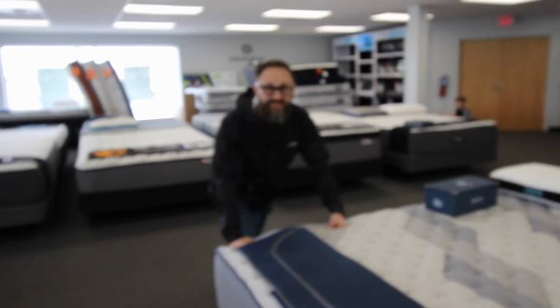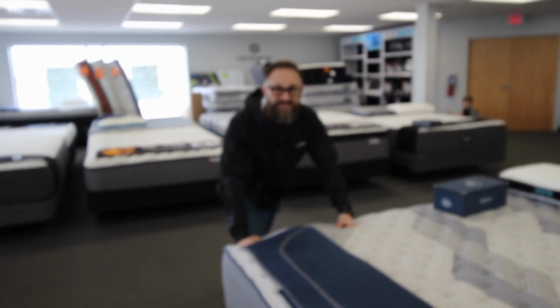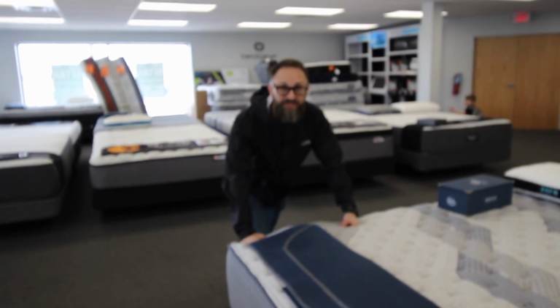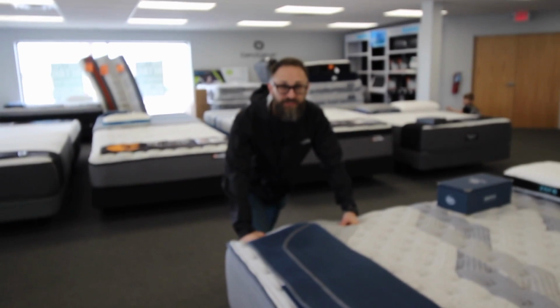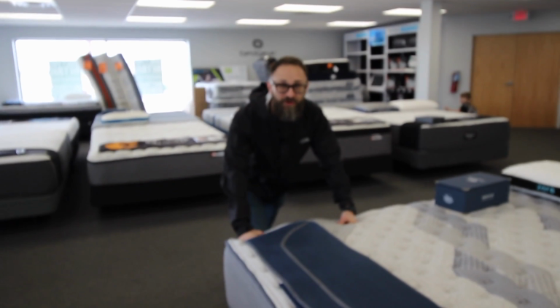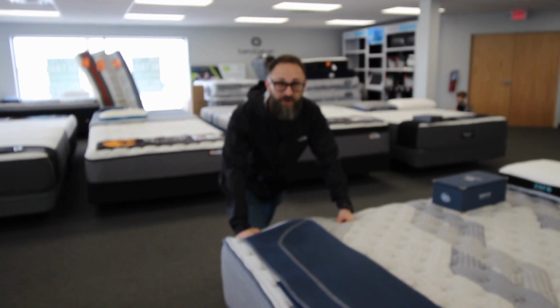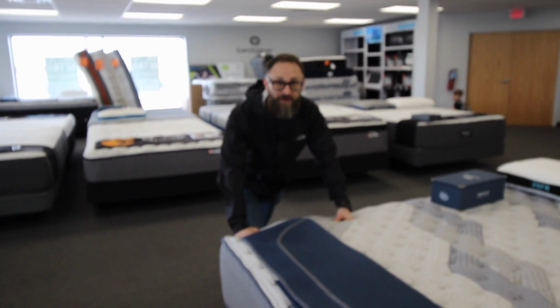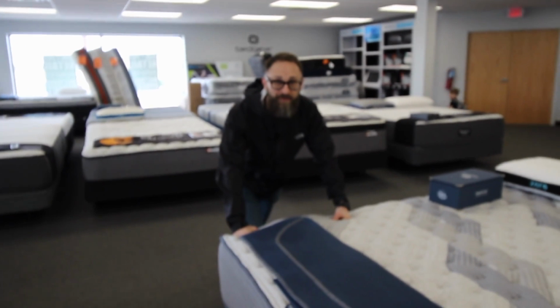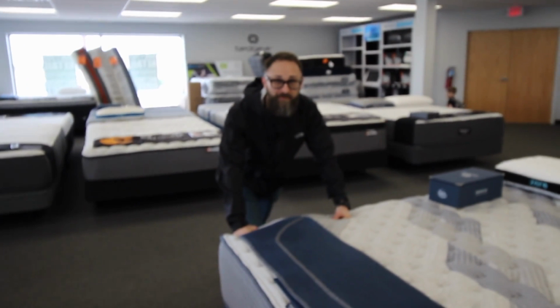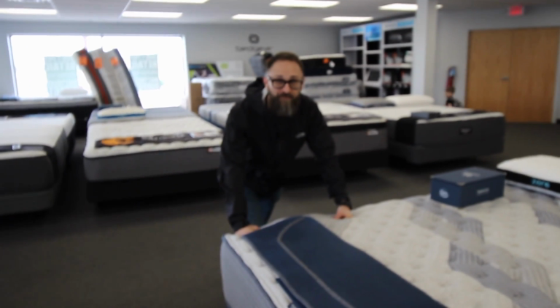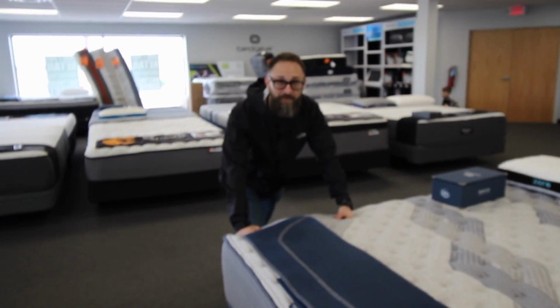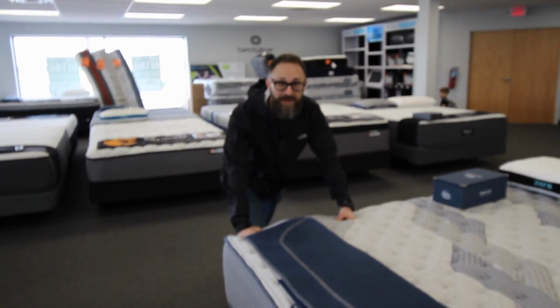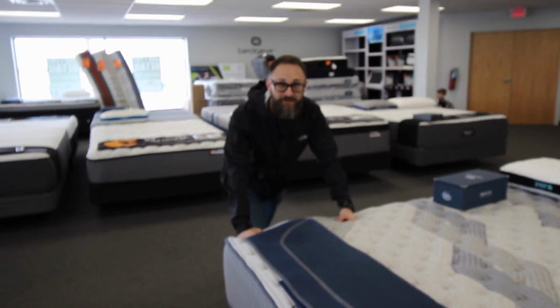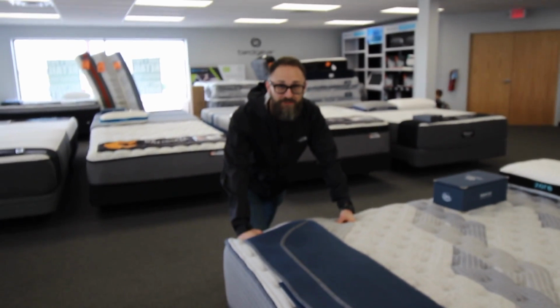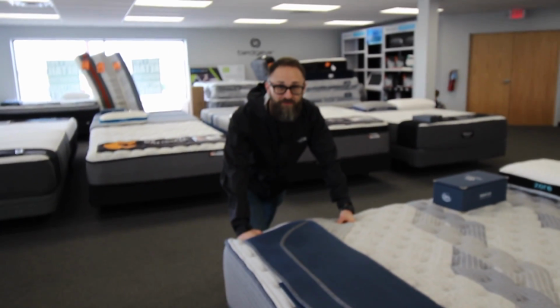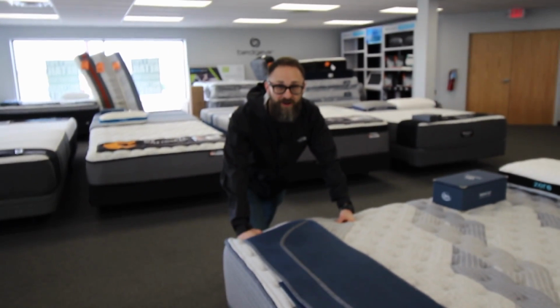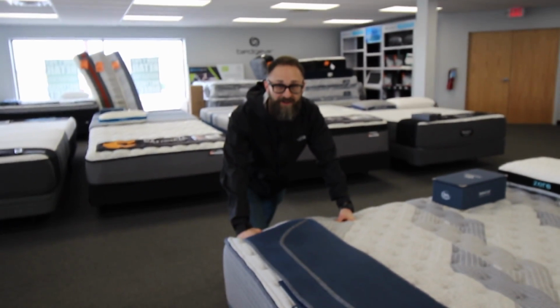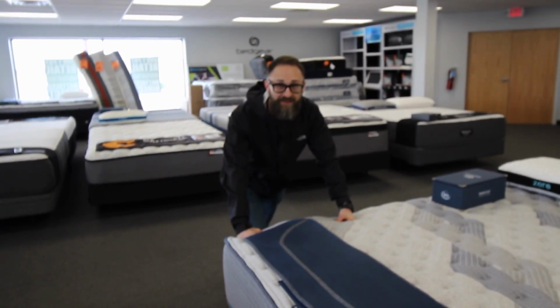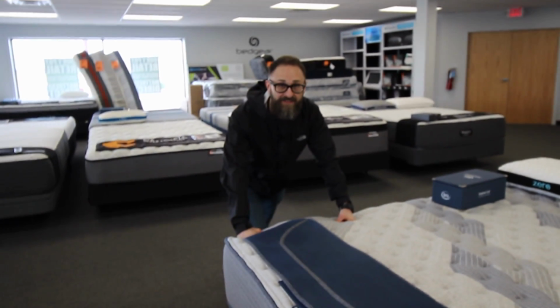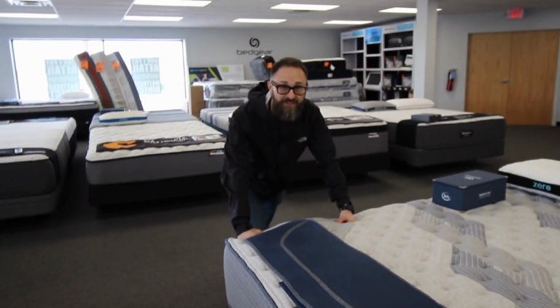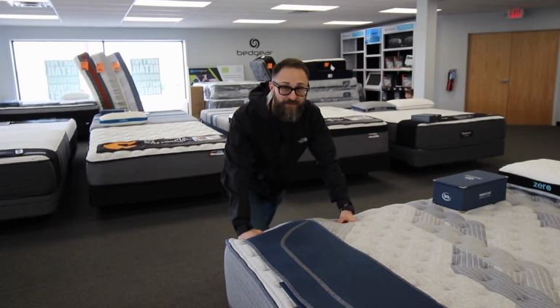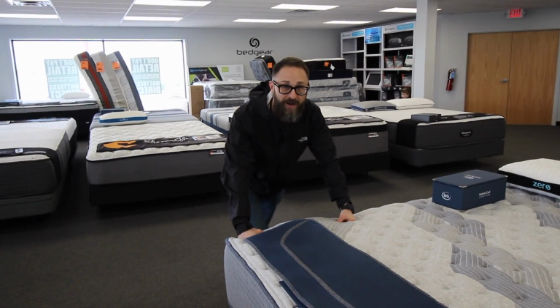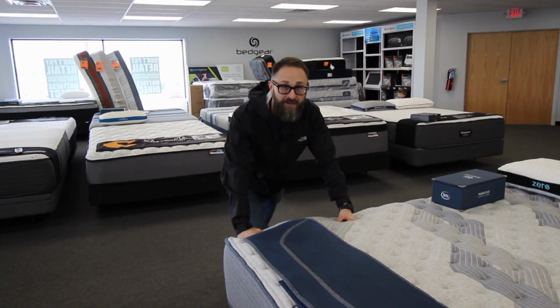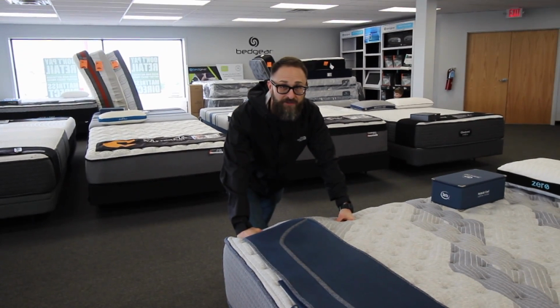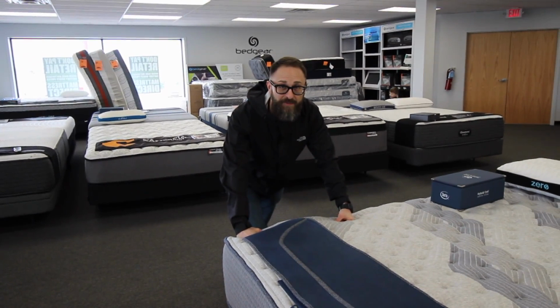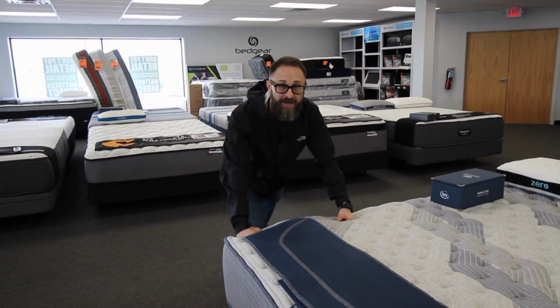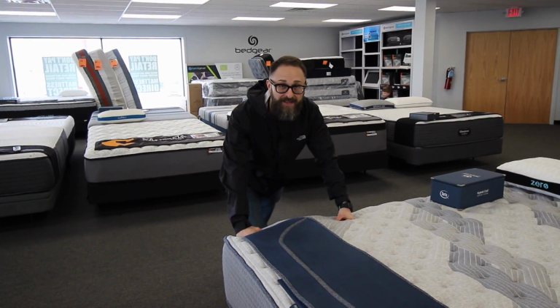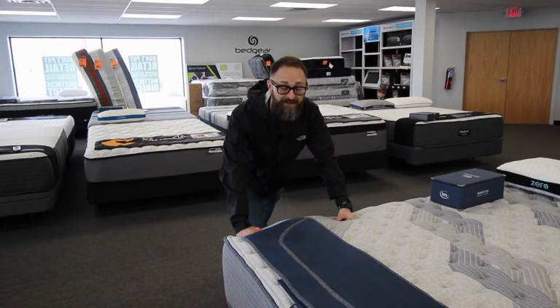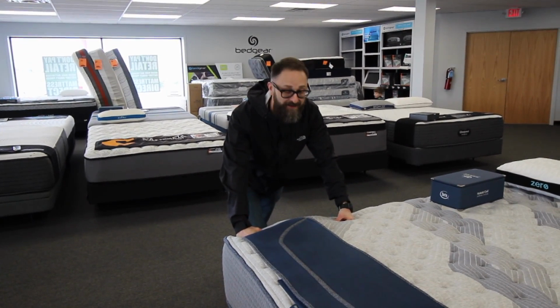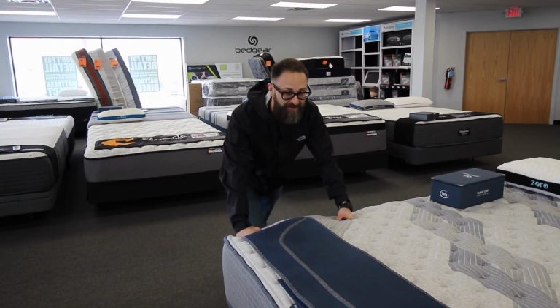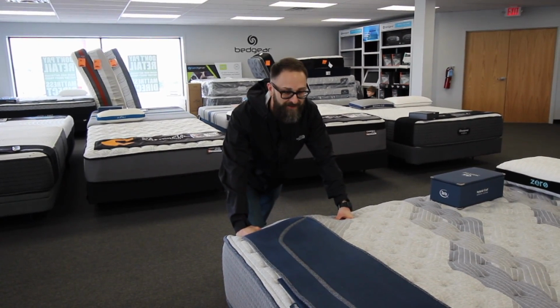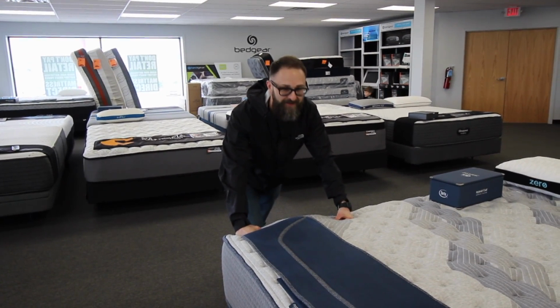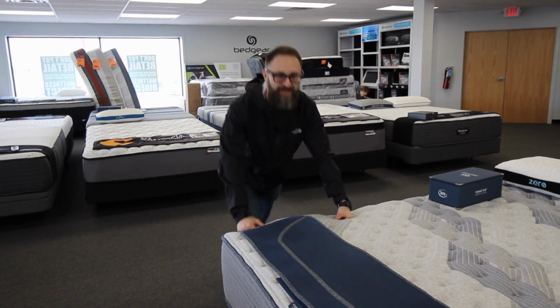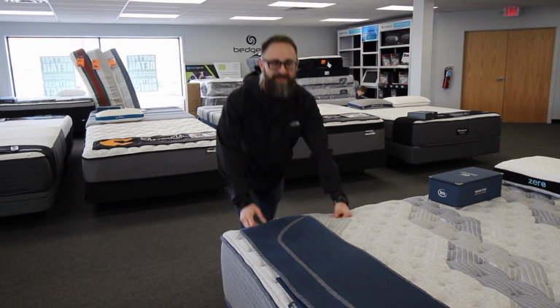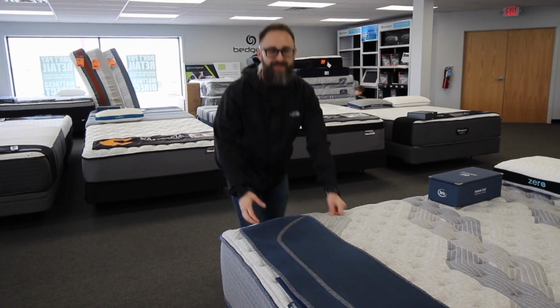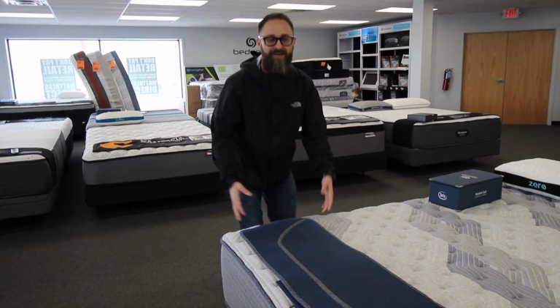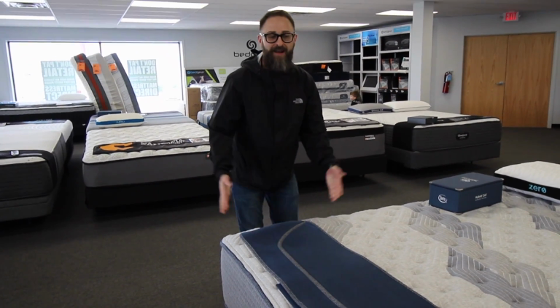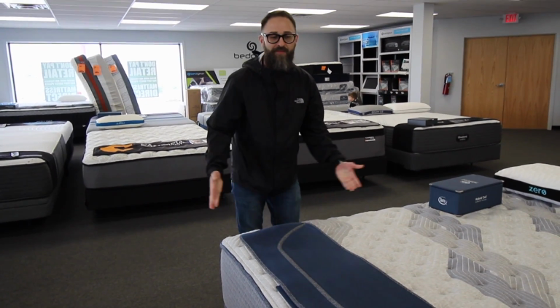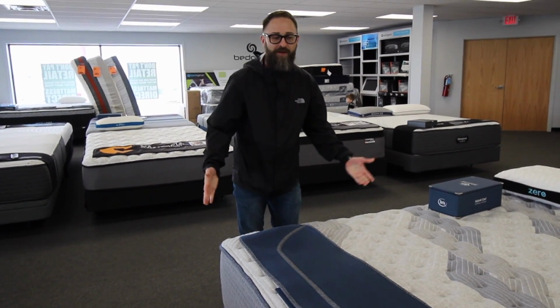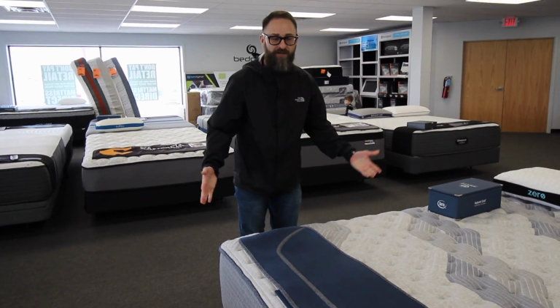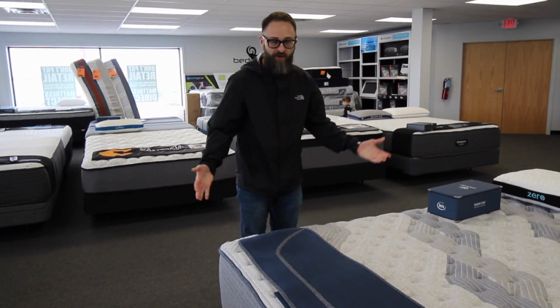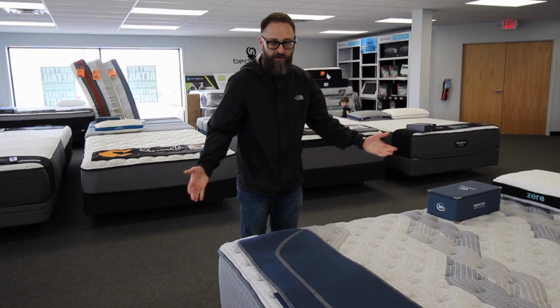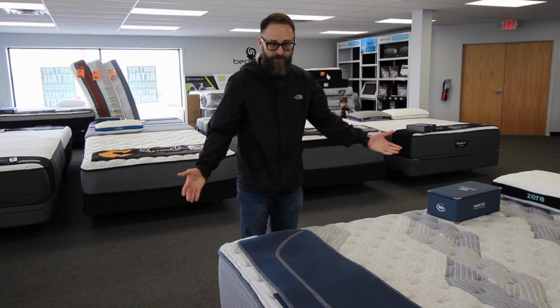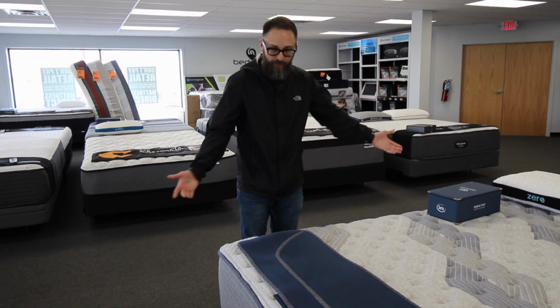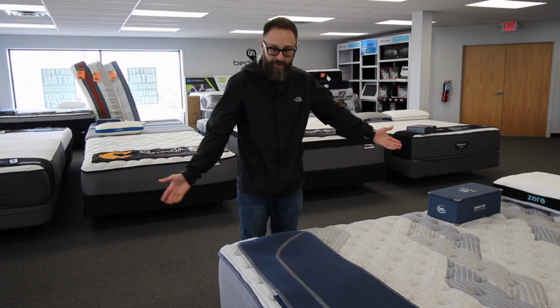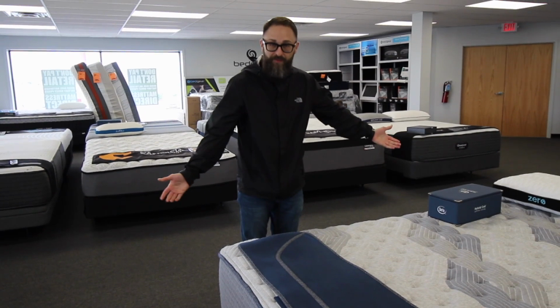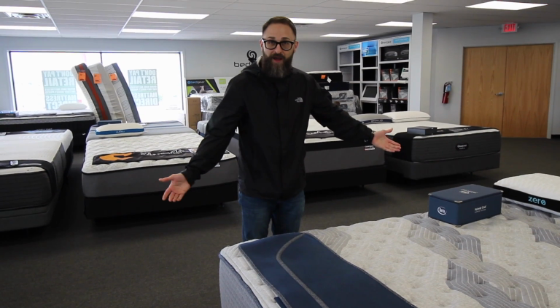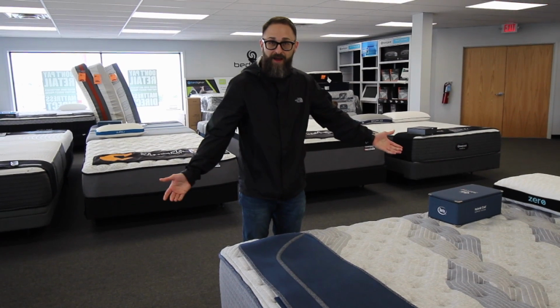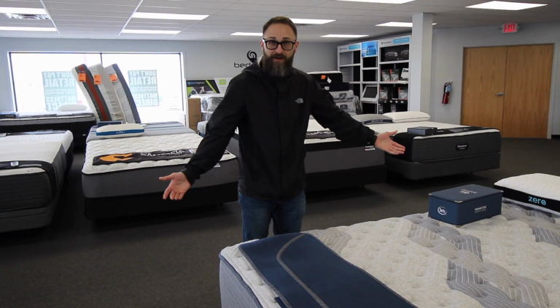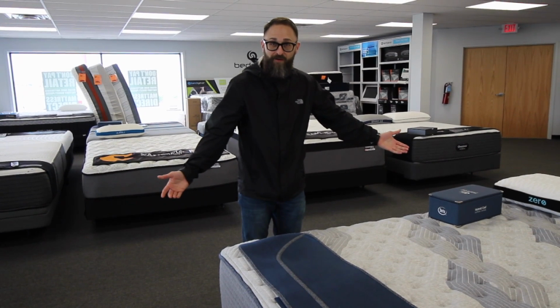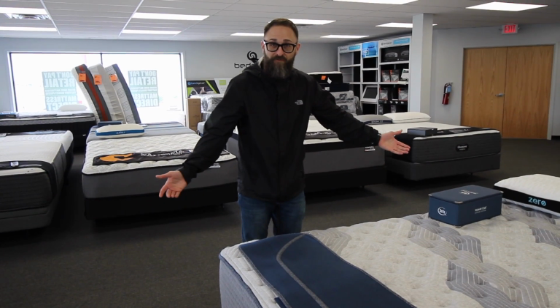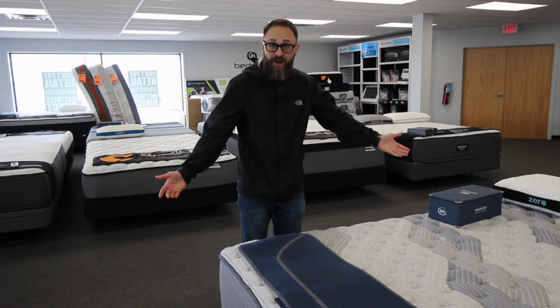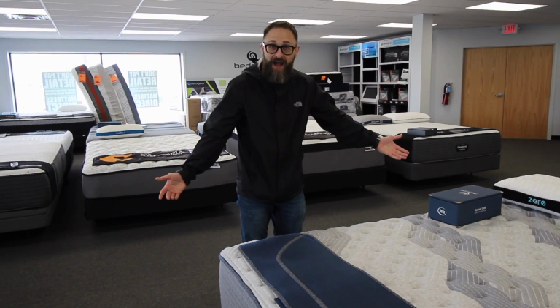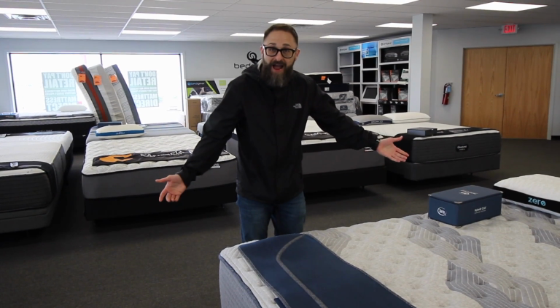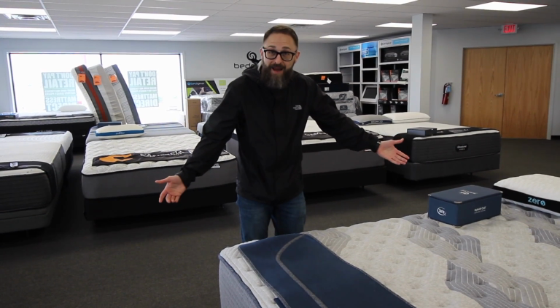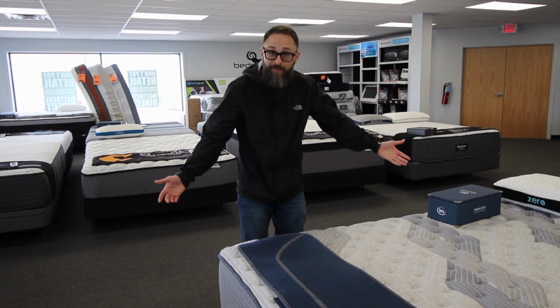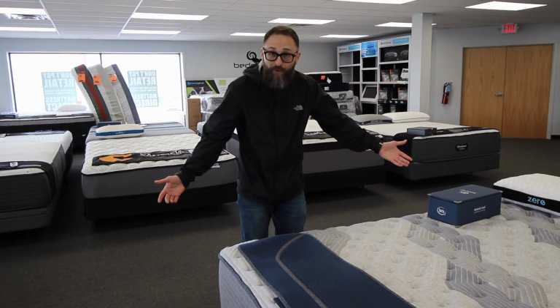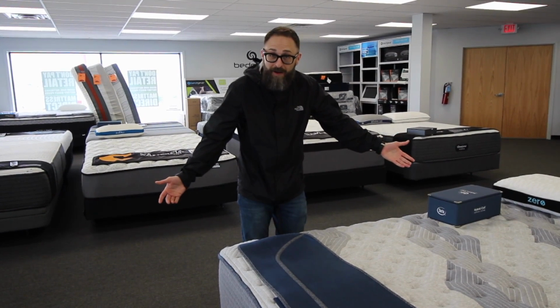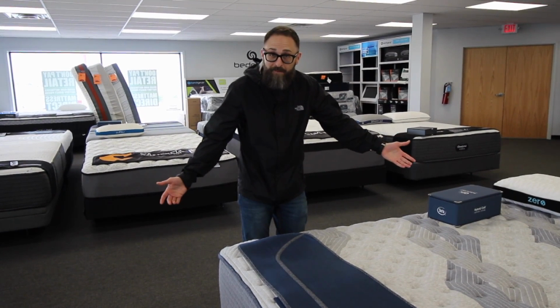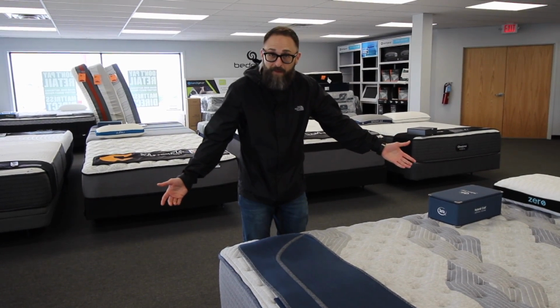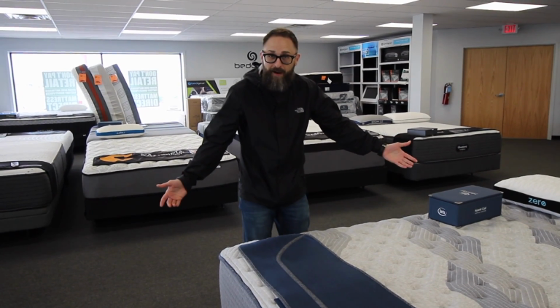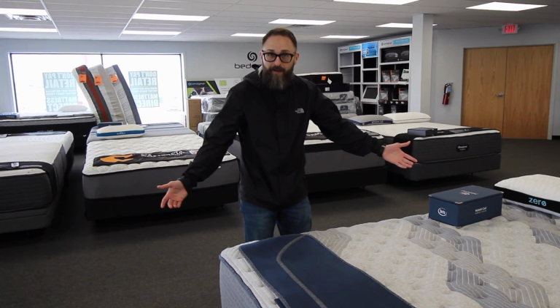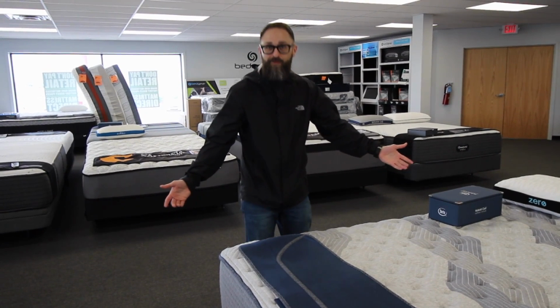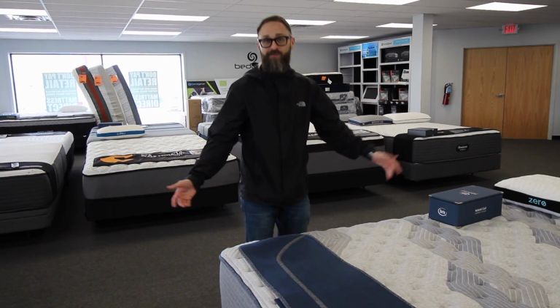This is Sean from Mattress Direct. This is your Mattress Minute. Today I'd like to talk to you about the iComfort Hybrid models.